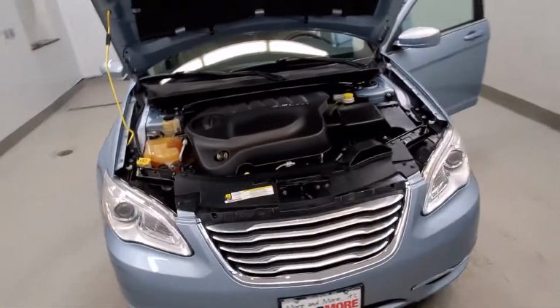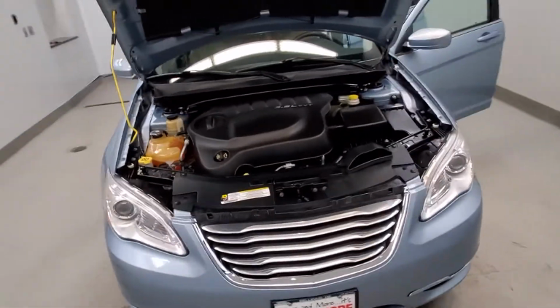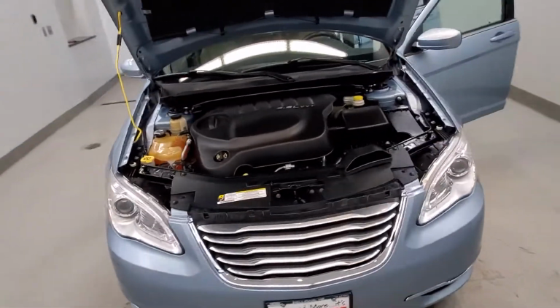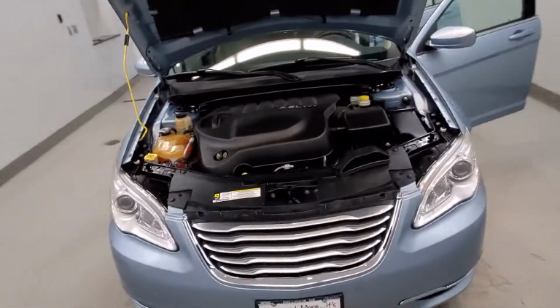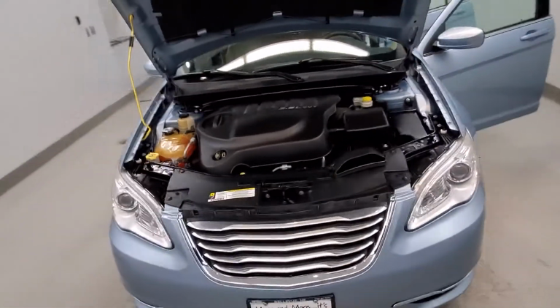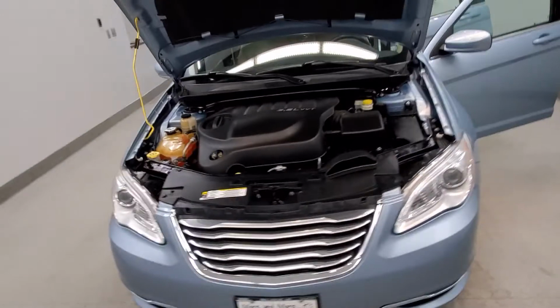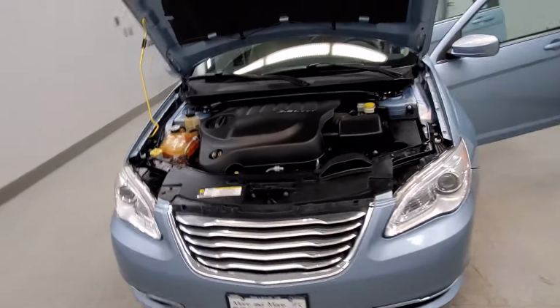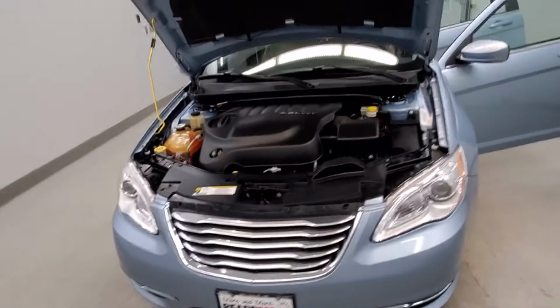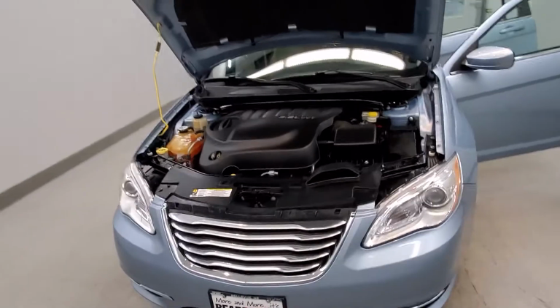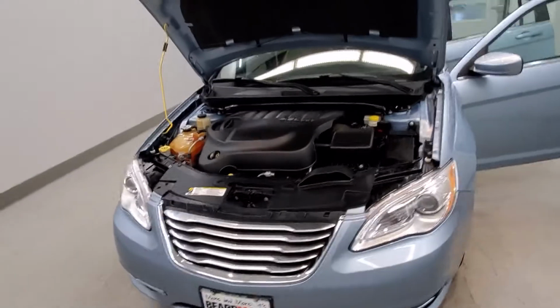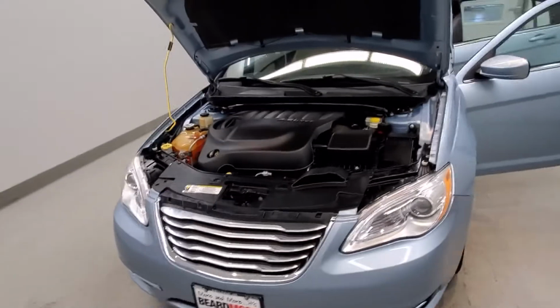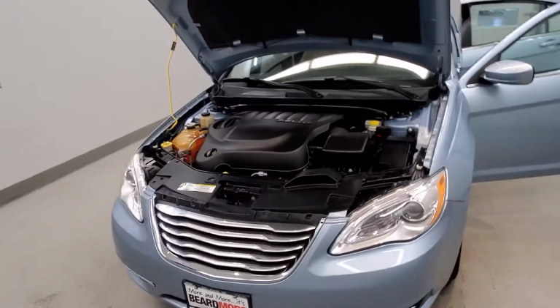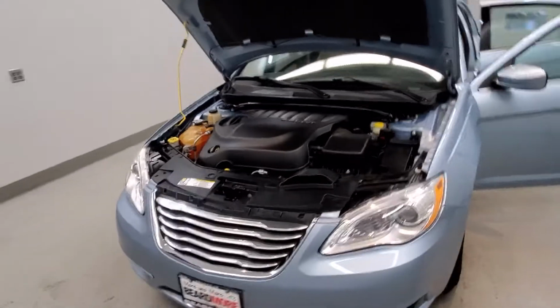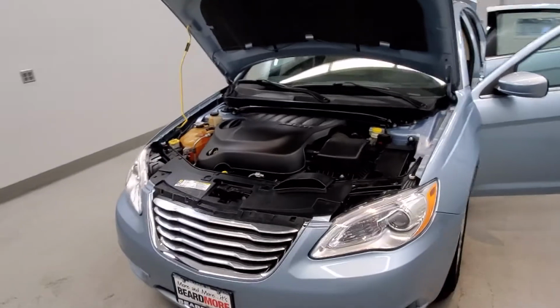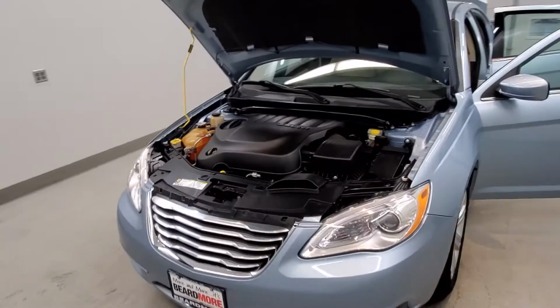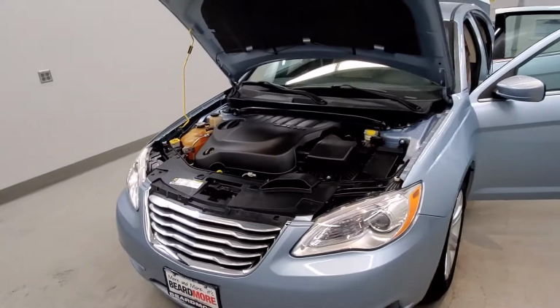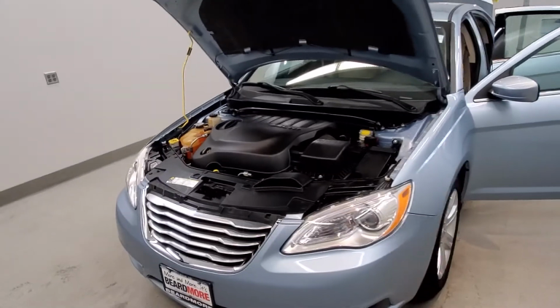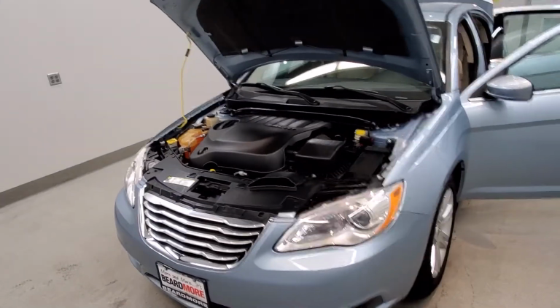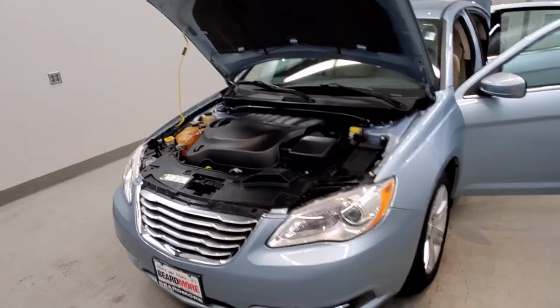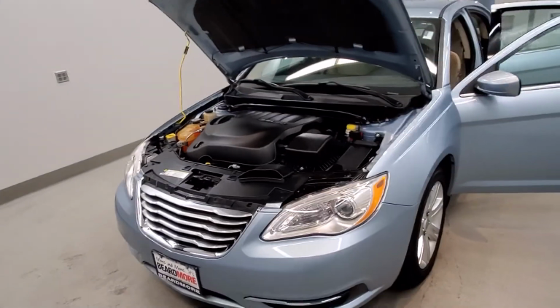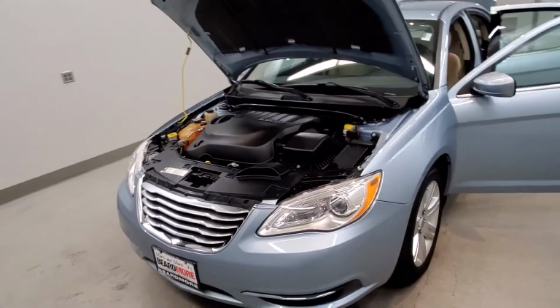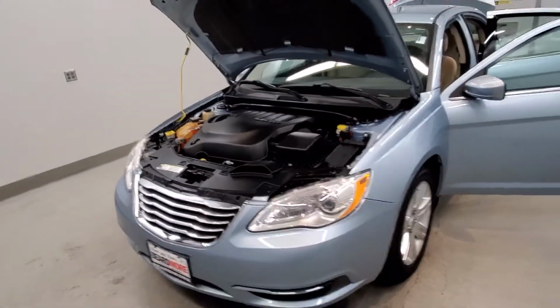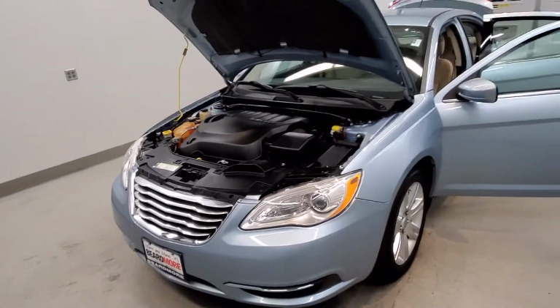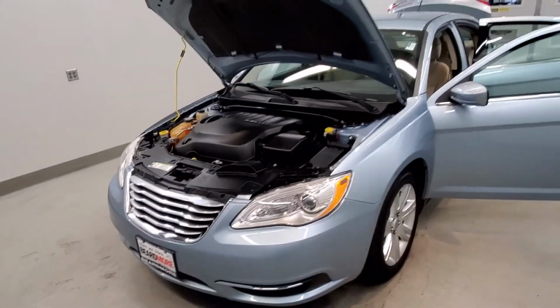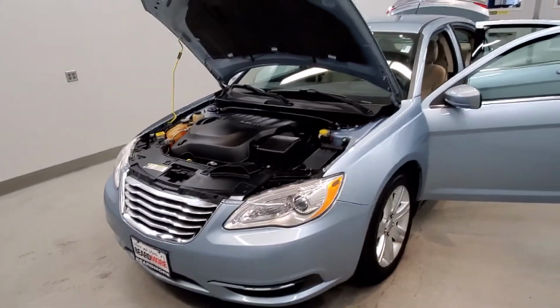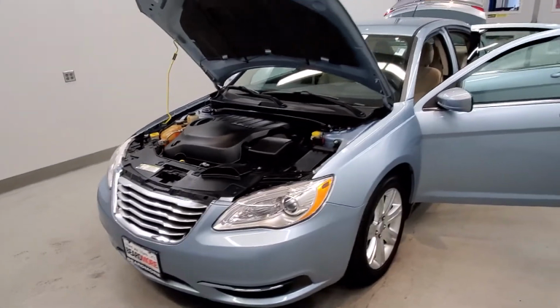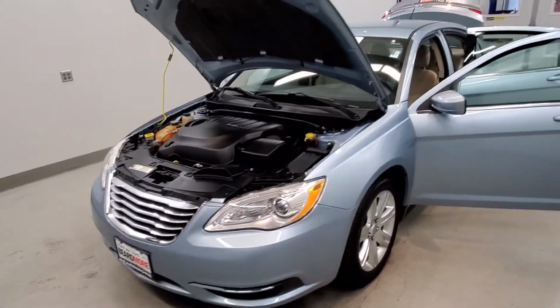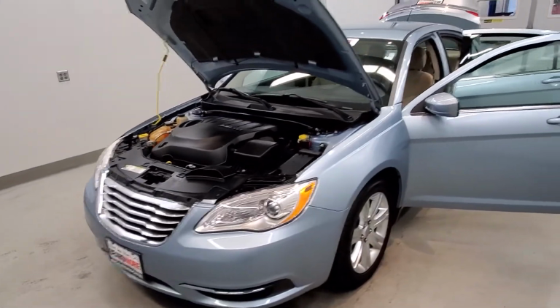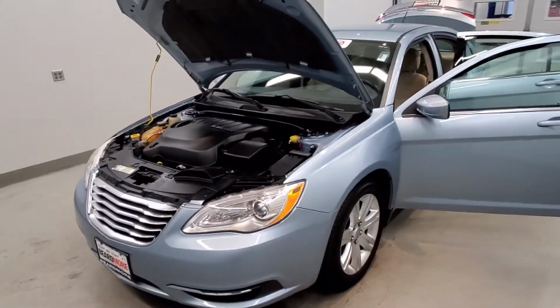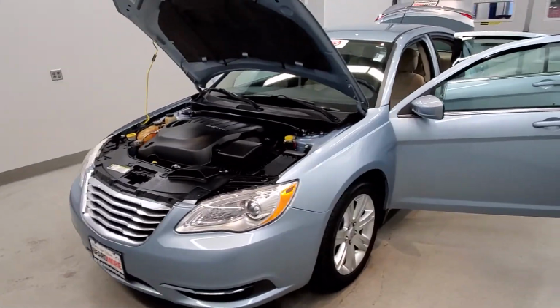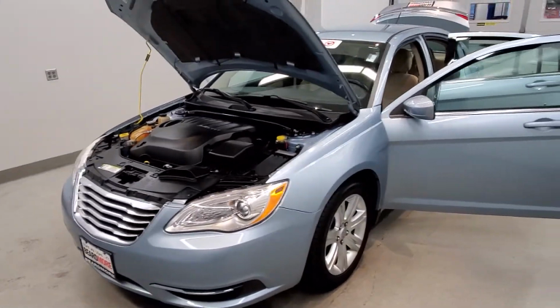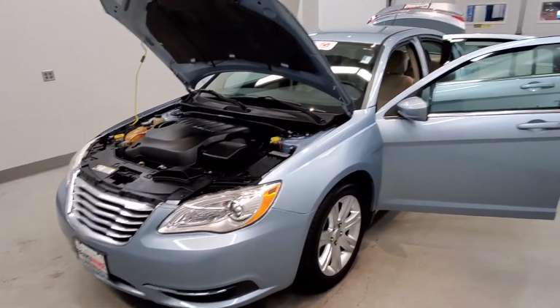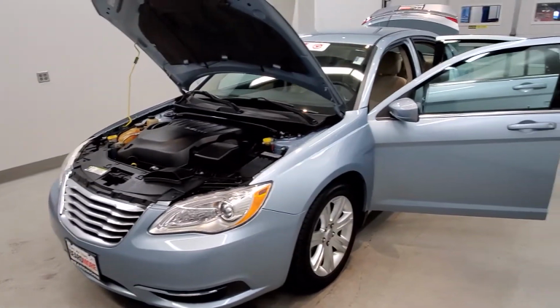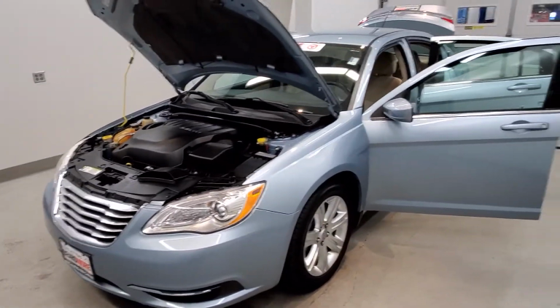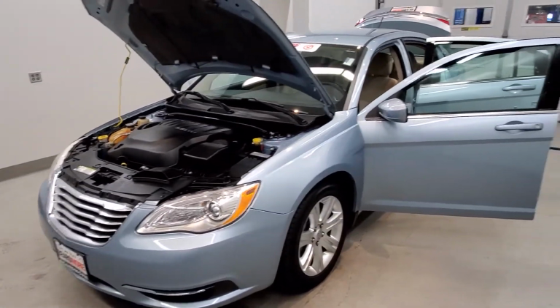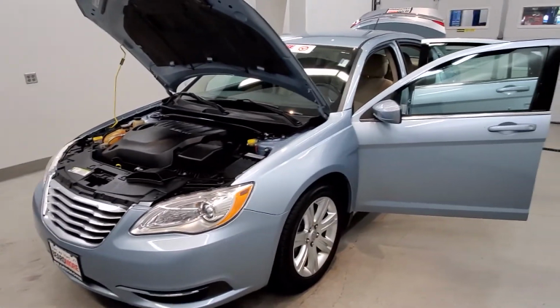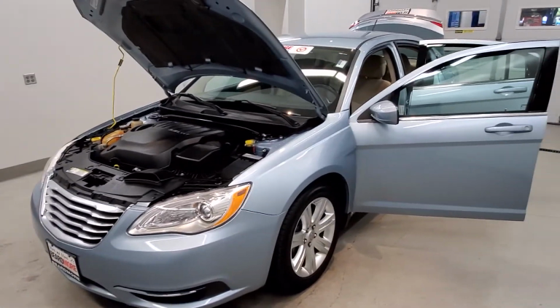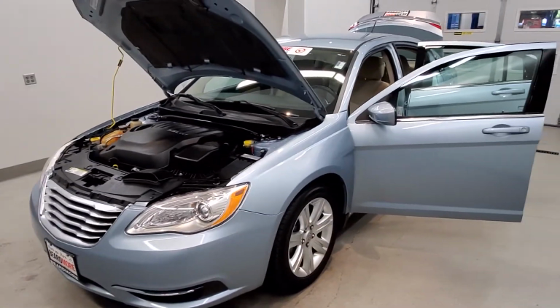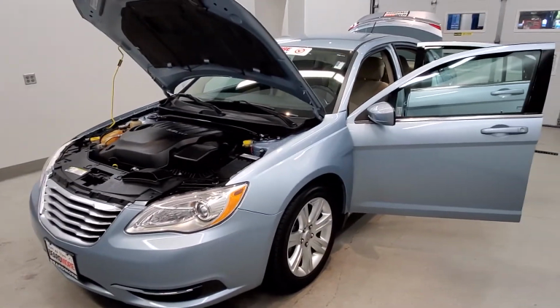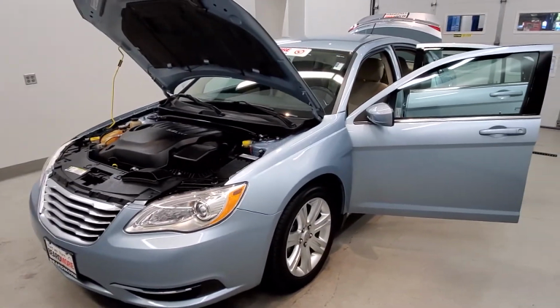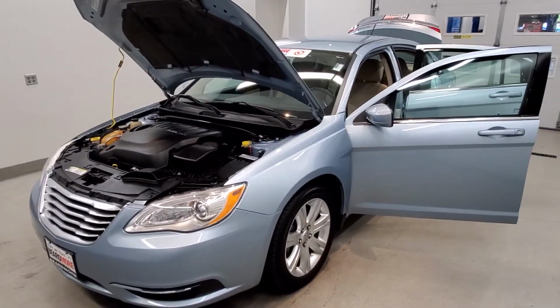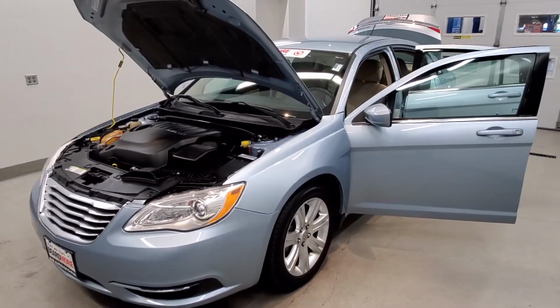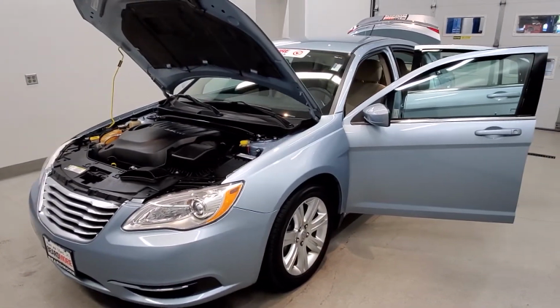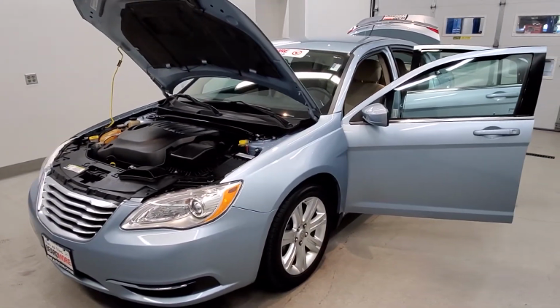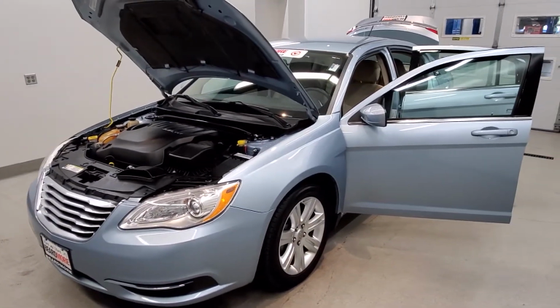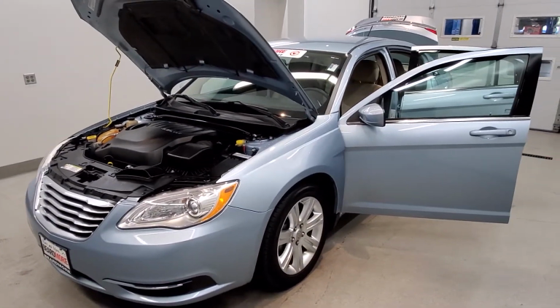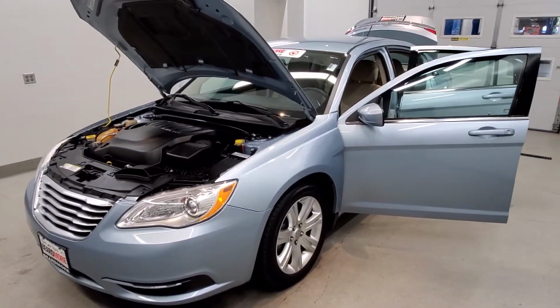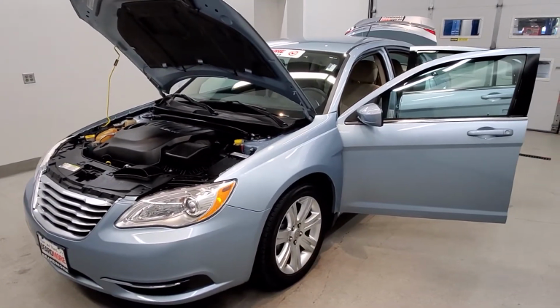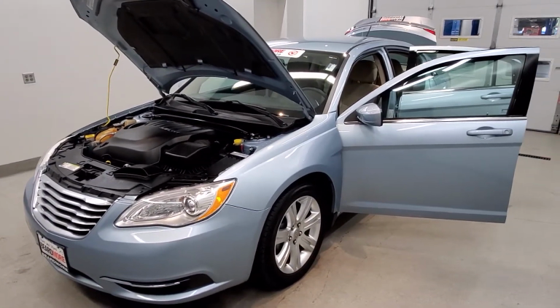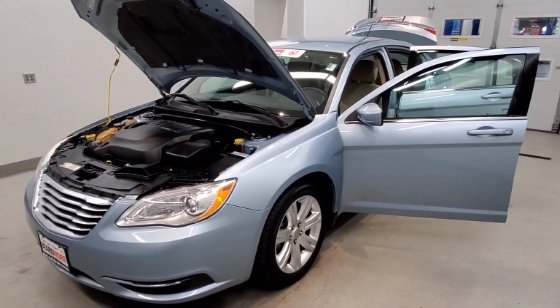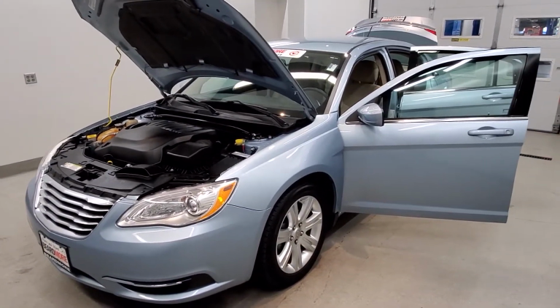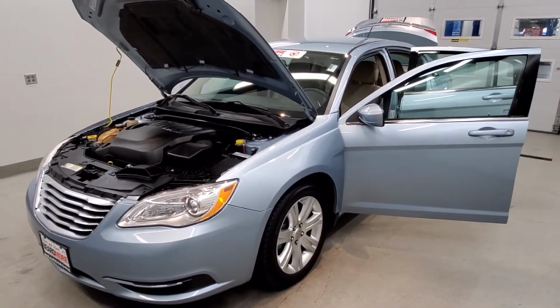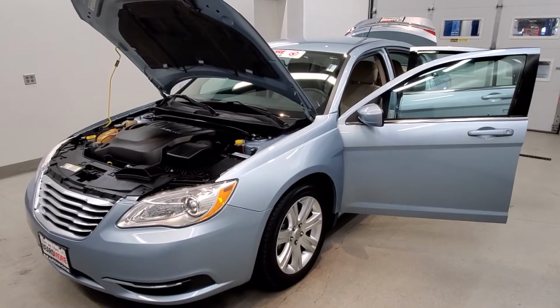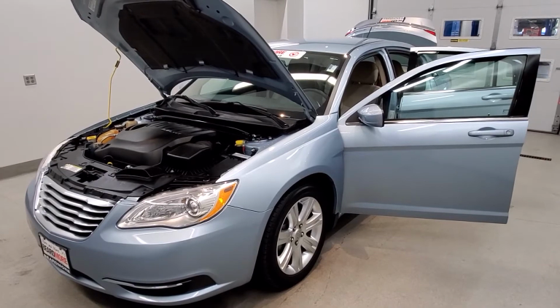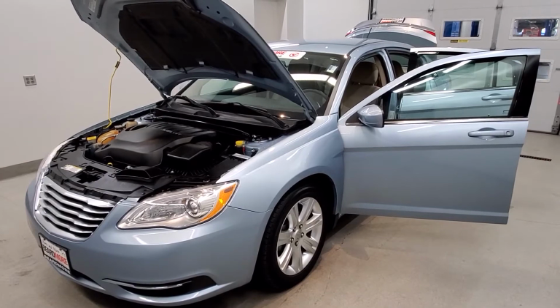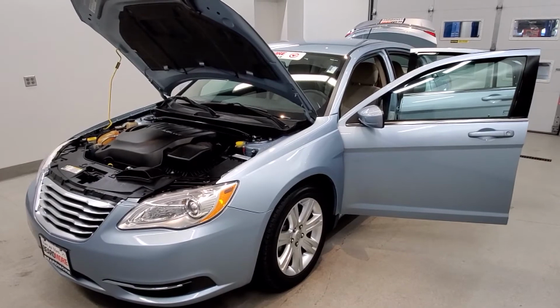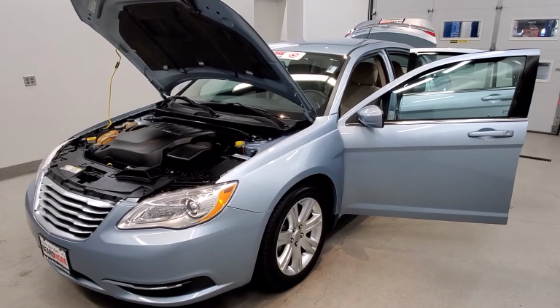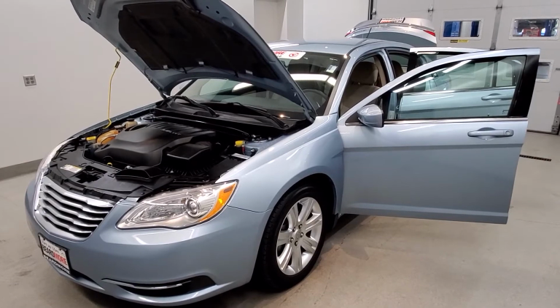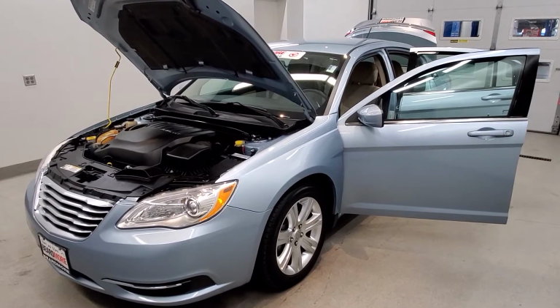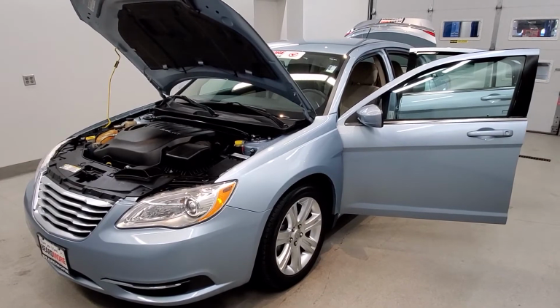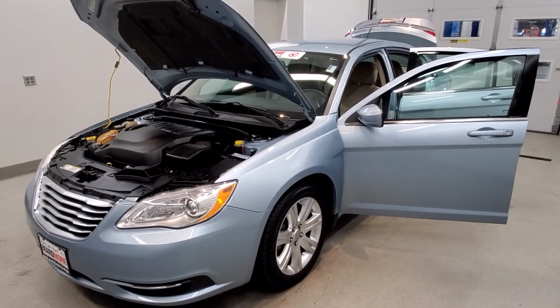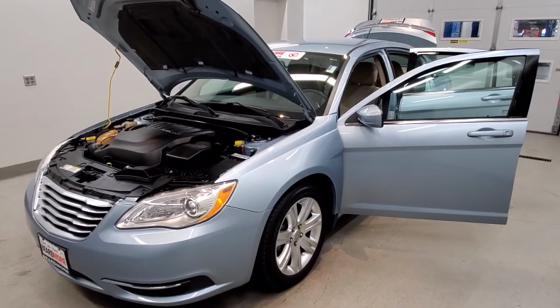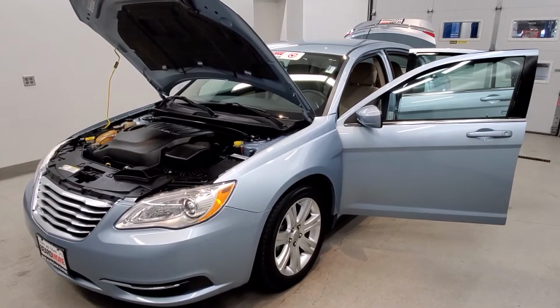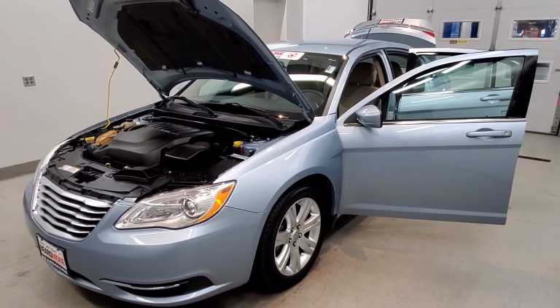This vehicle has been fully serviced, fully detailed, priced competitively, and has low mileage. It has tinted windows, gets 19 miles to the gallon in the city and 29 on the highway, and is available on our lot.